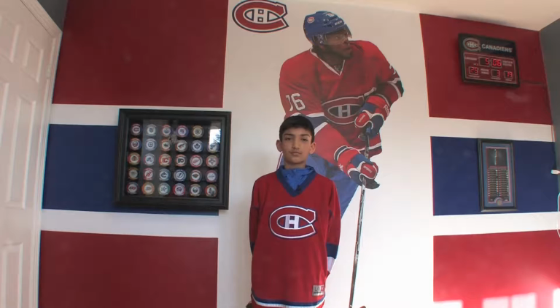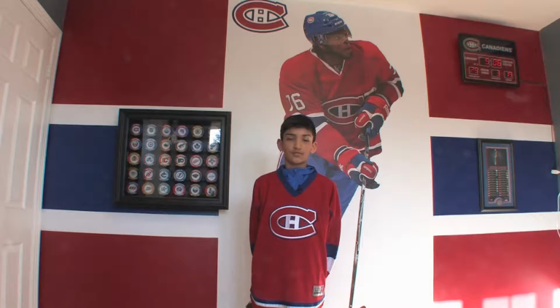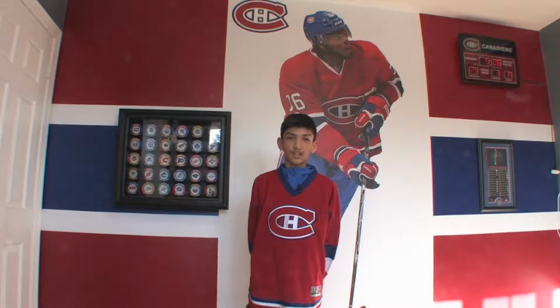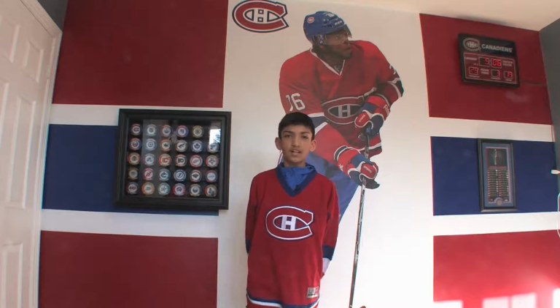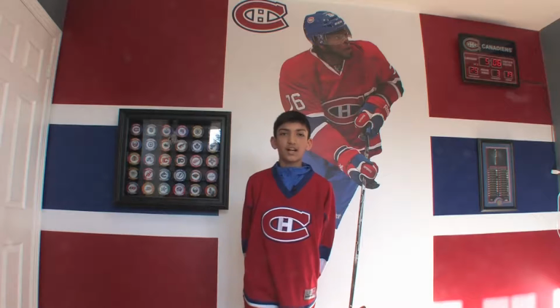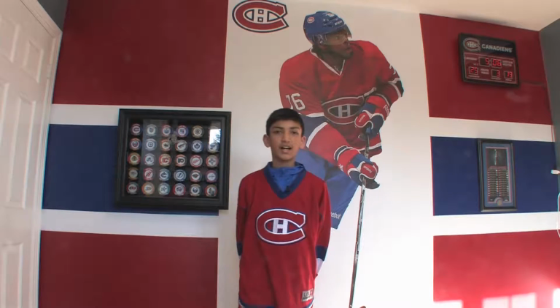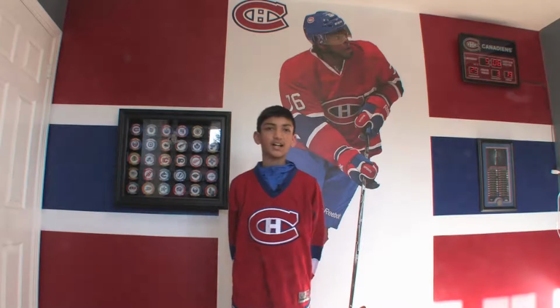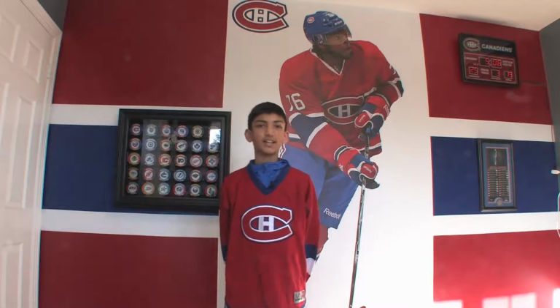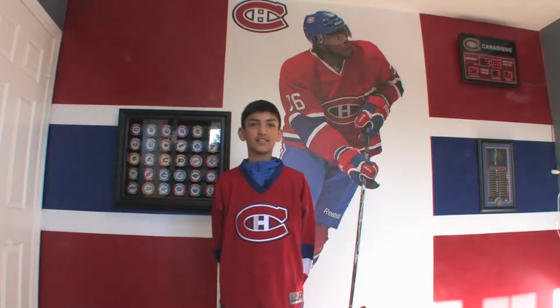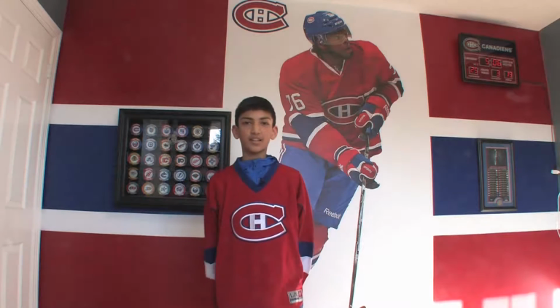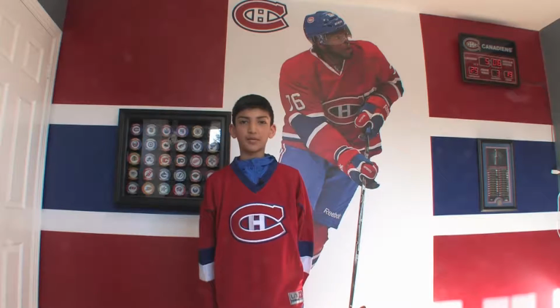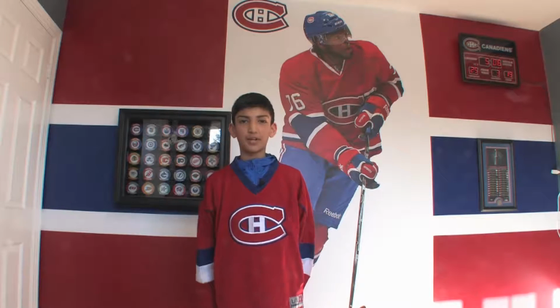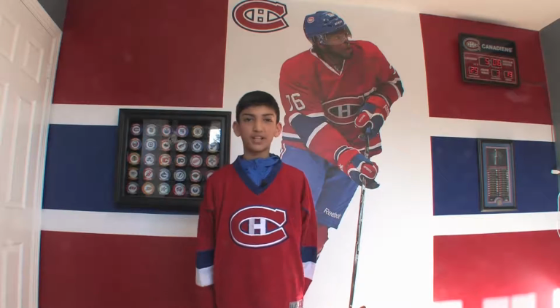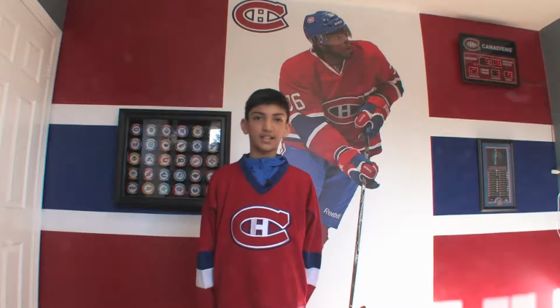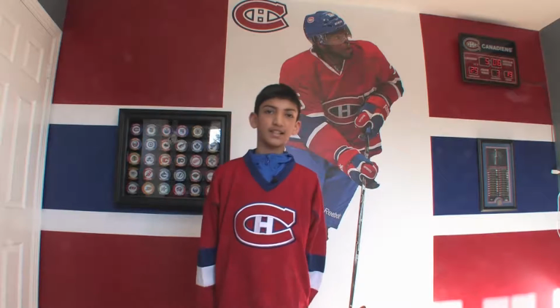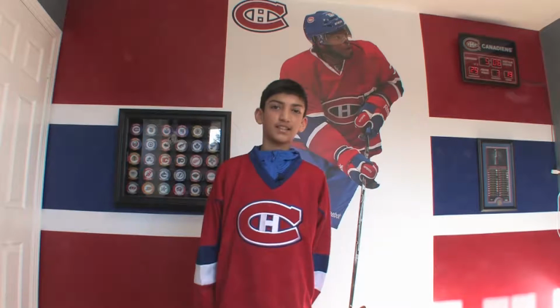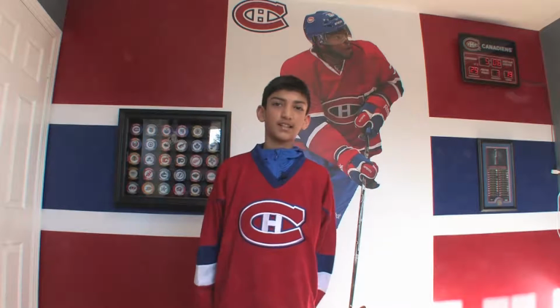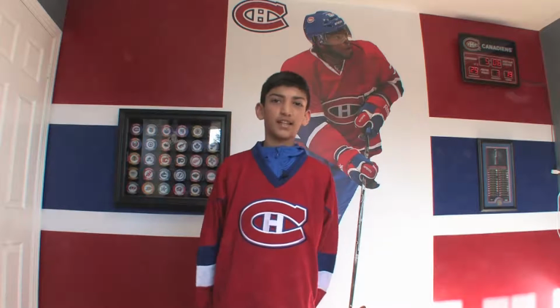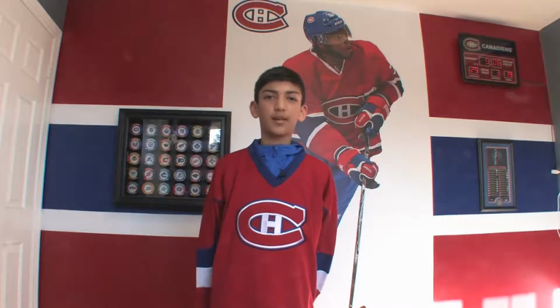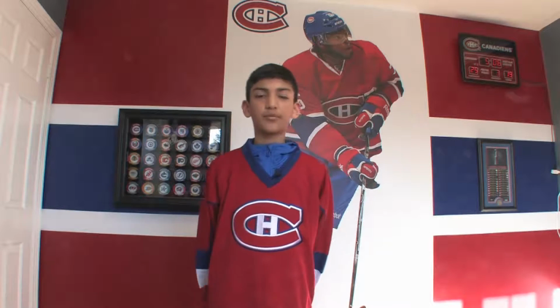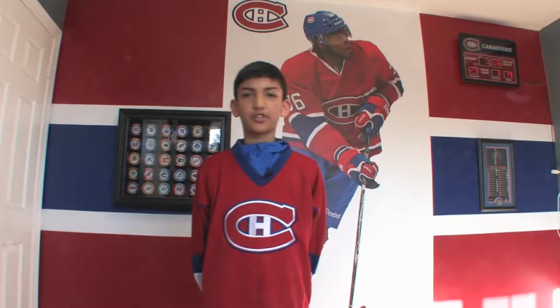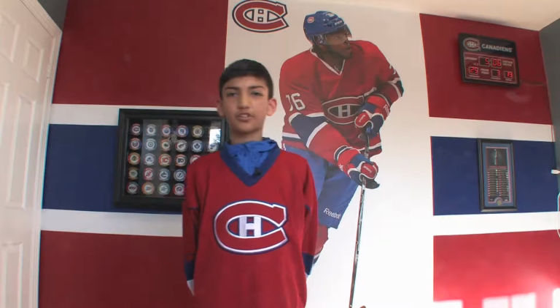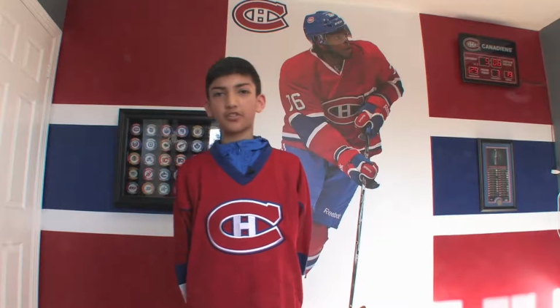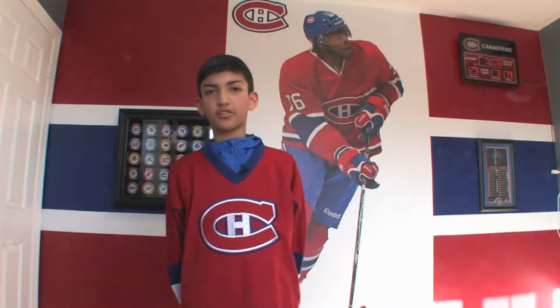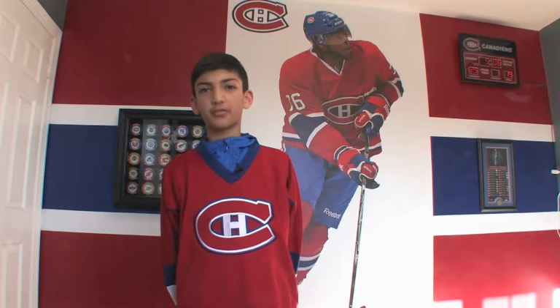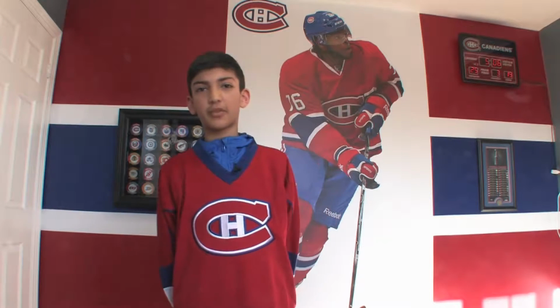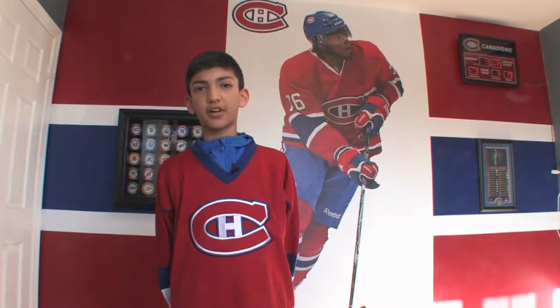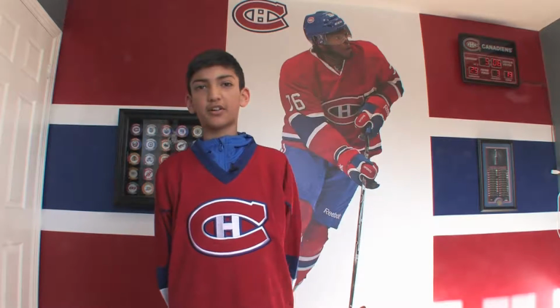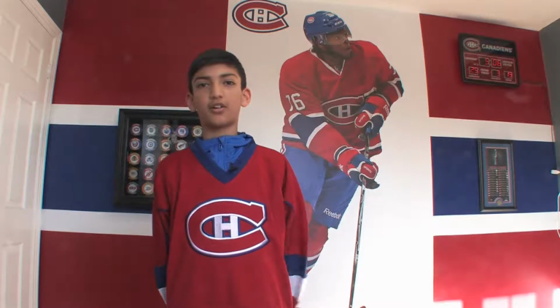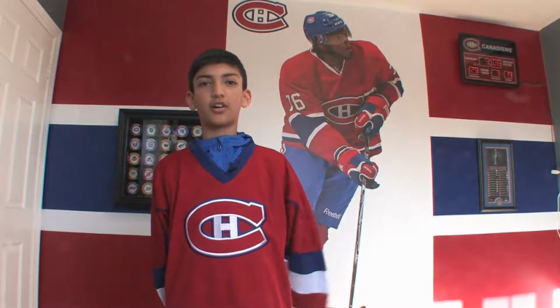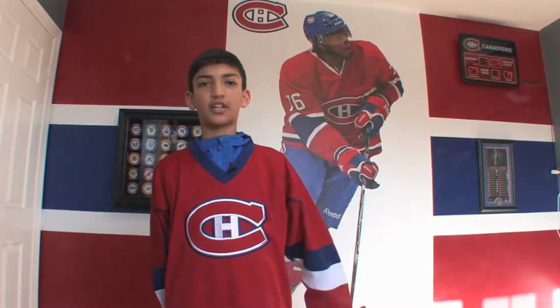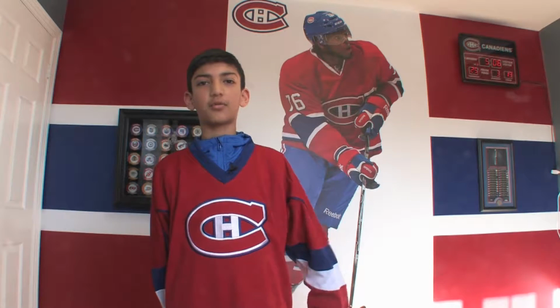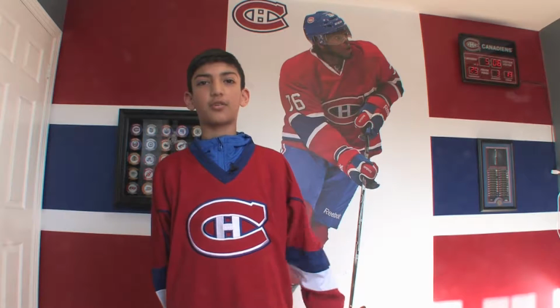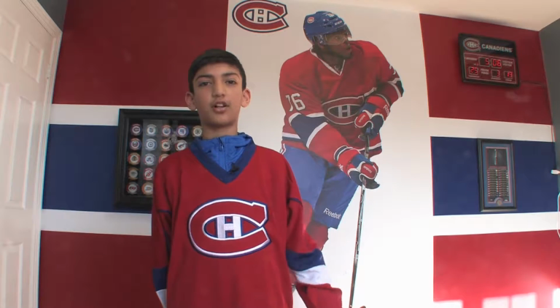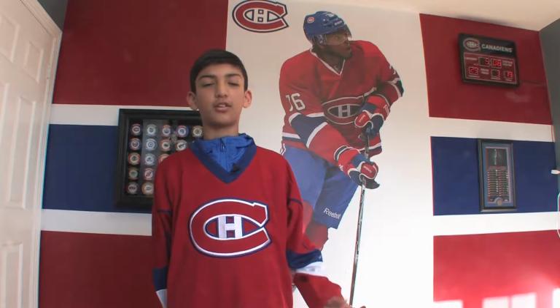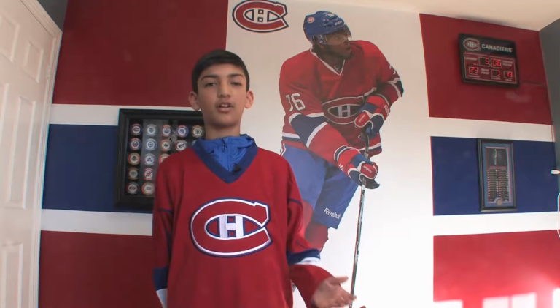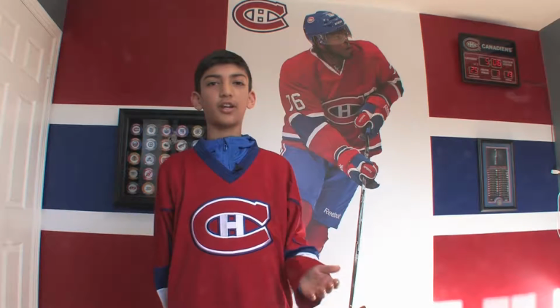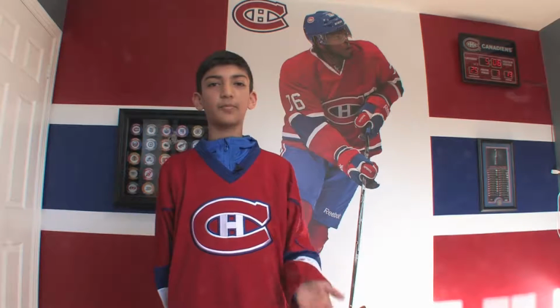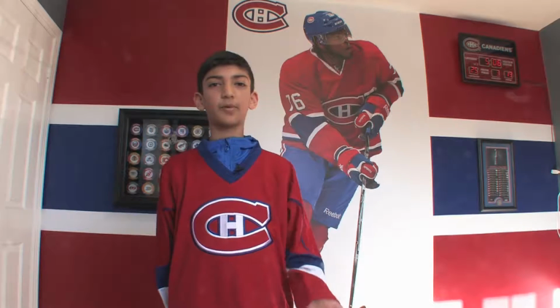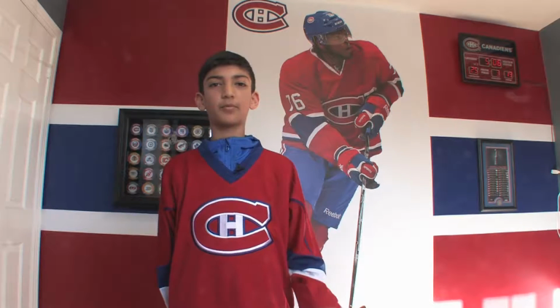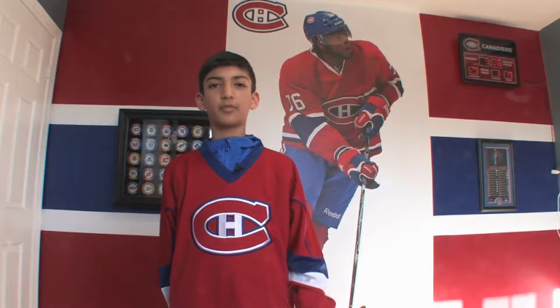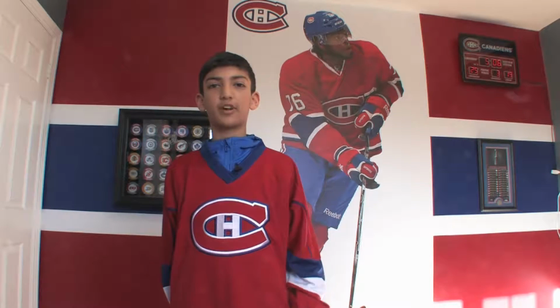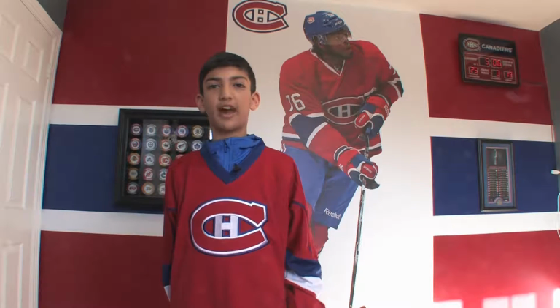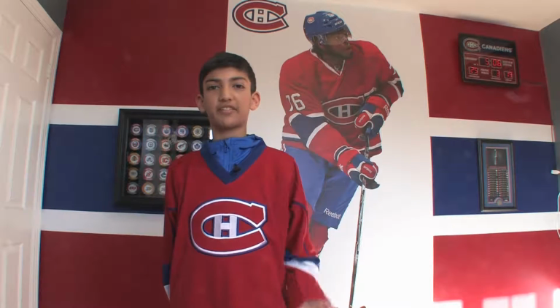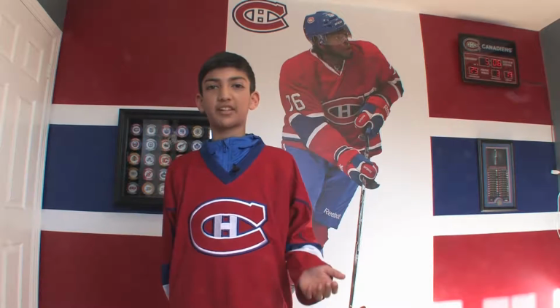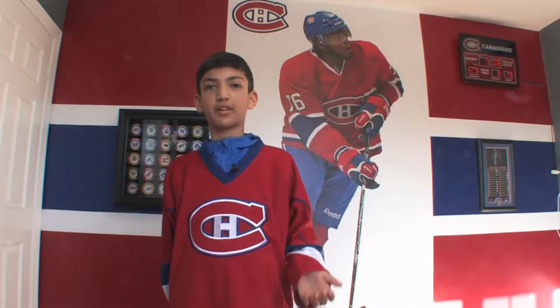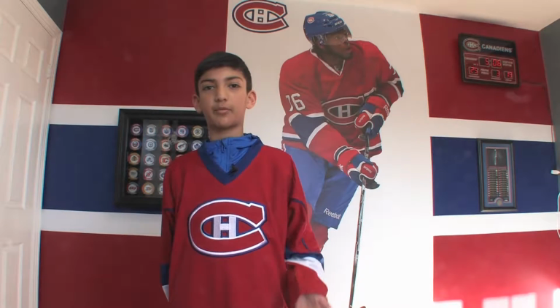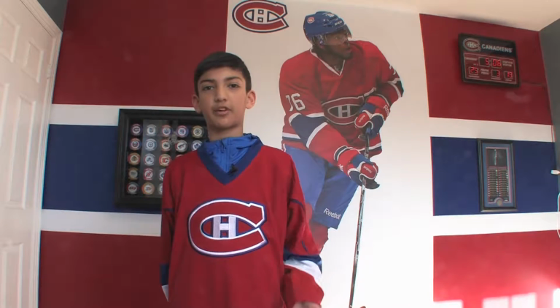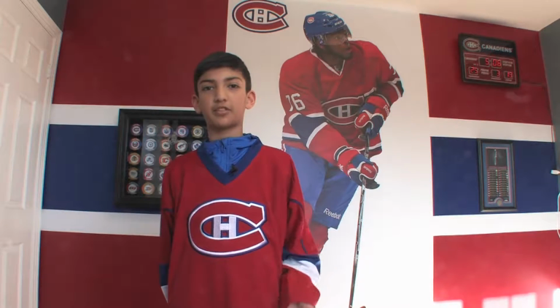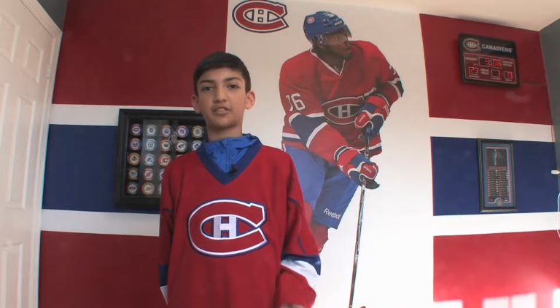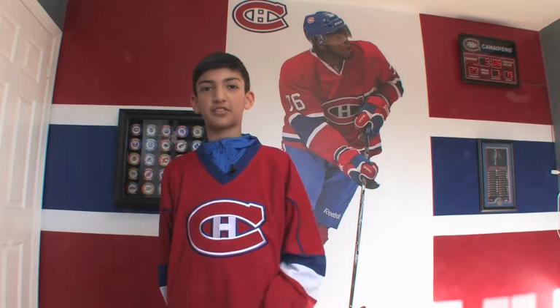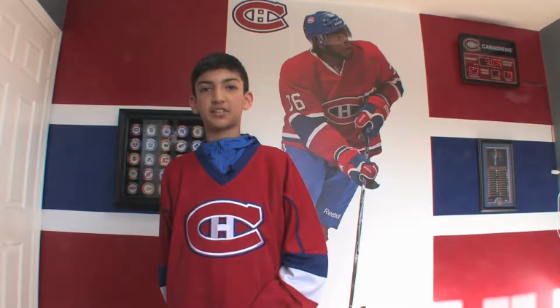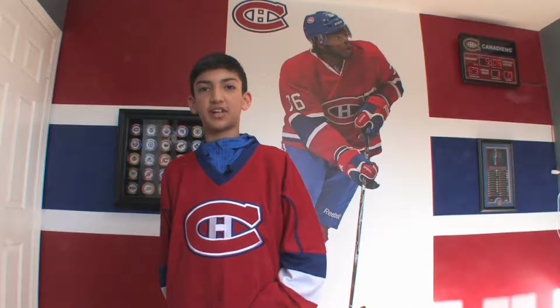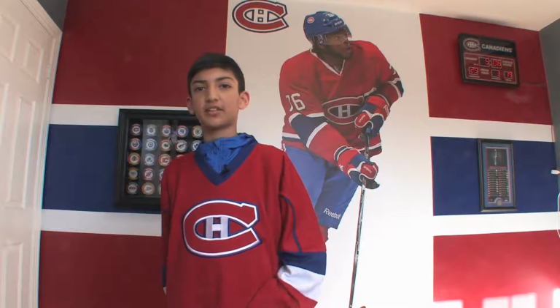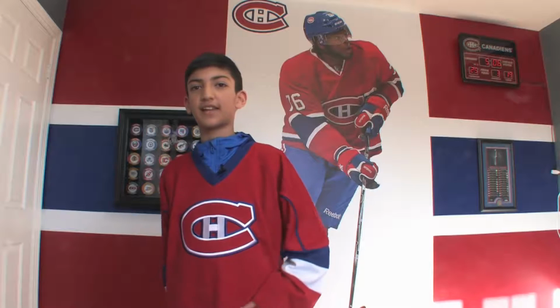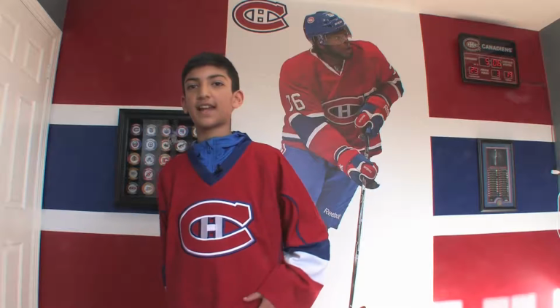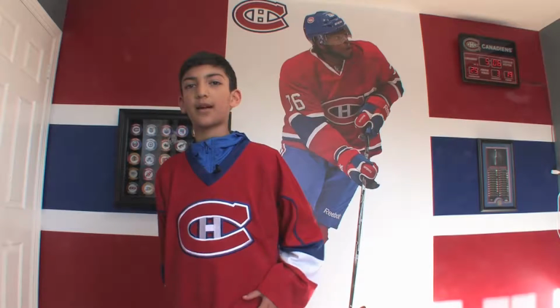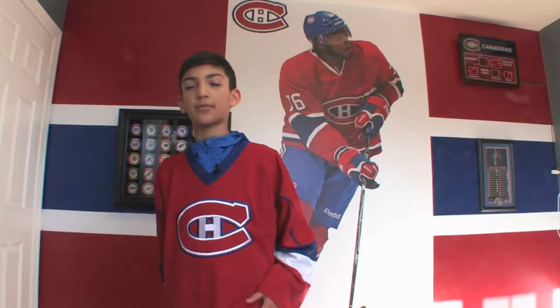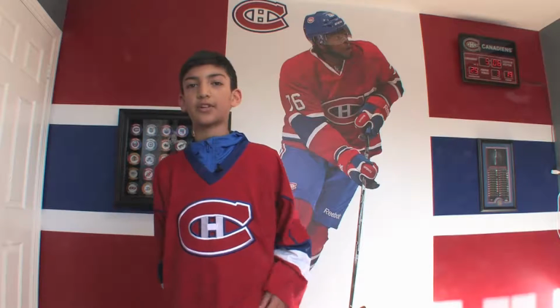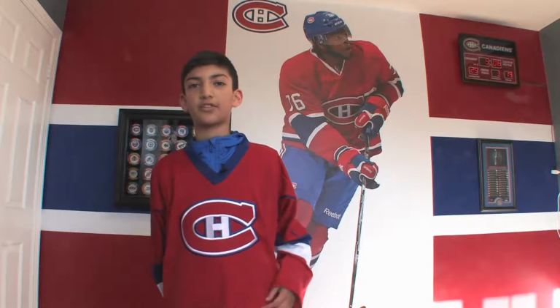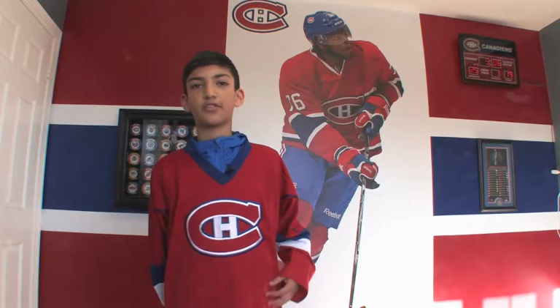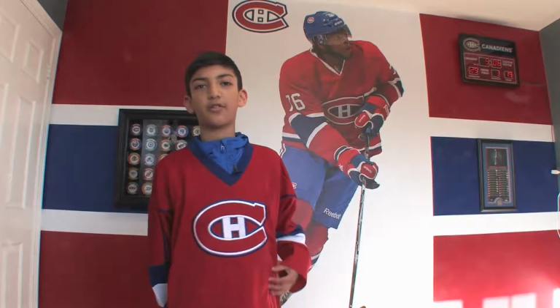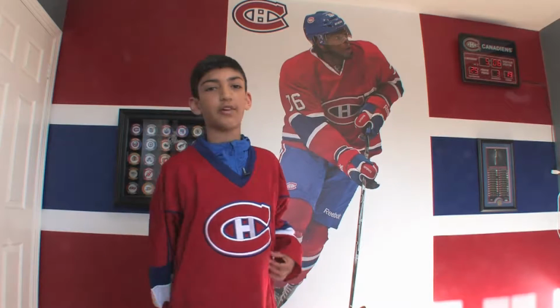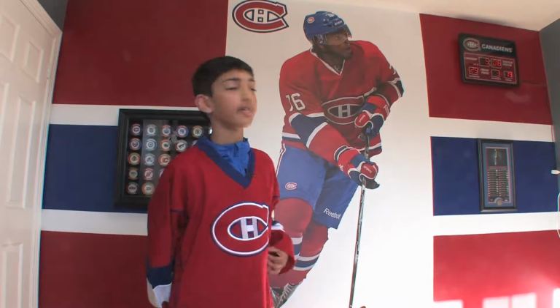Hi, it's Zen Malik, and today I'm going to show you my hockey wall. A lot of people were asking about it, so today I'm going to show it.